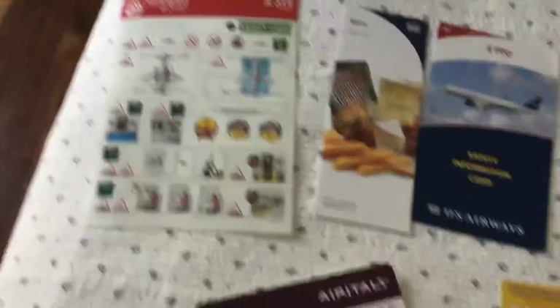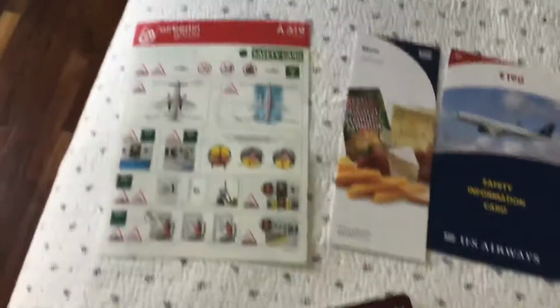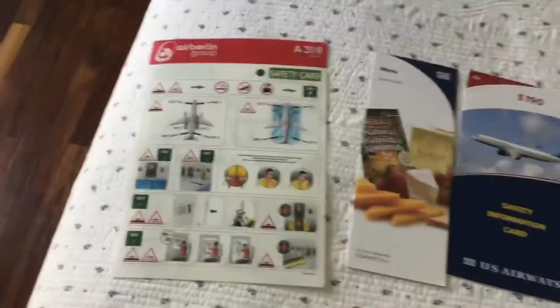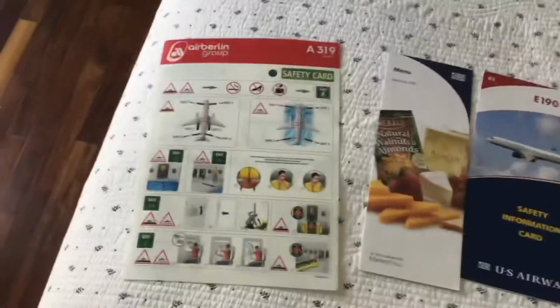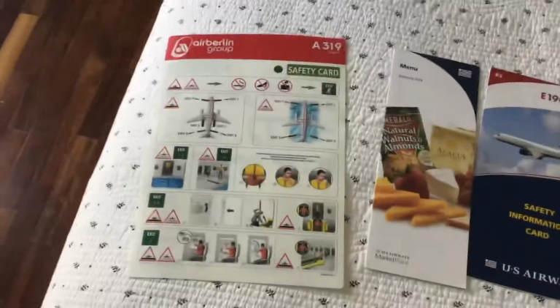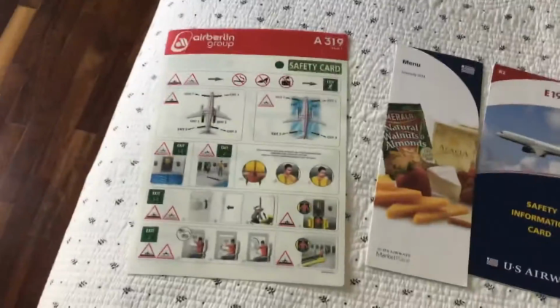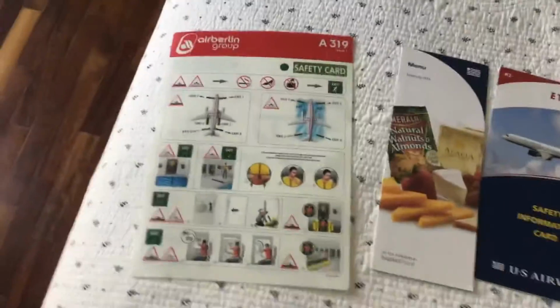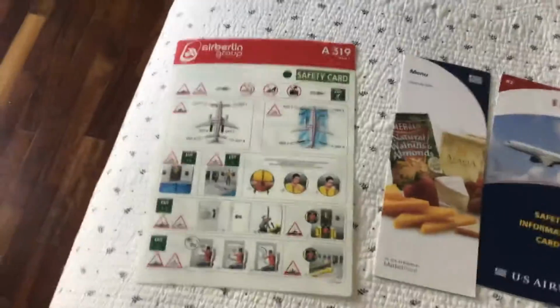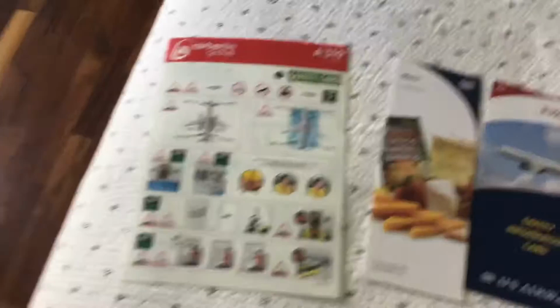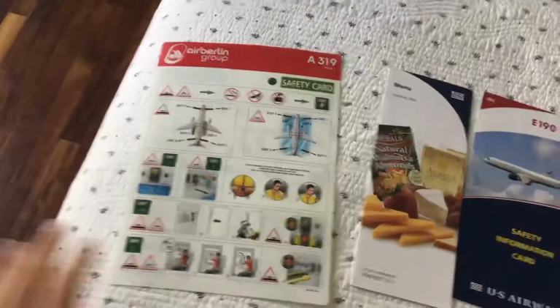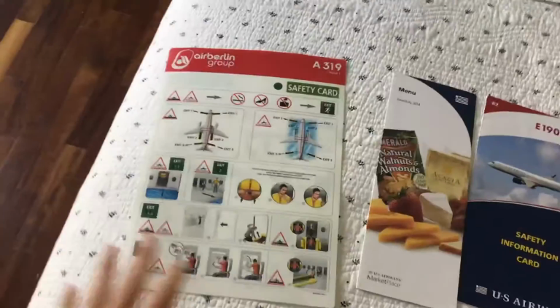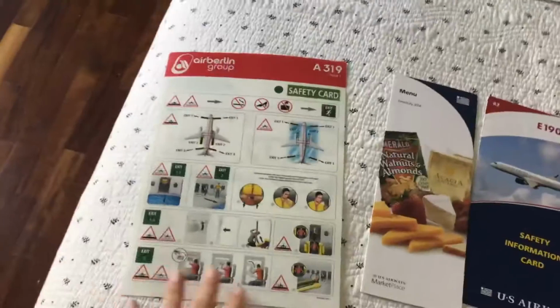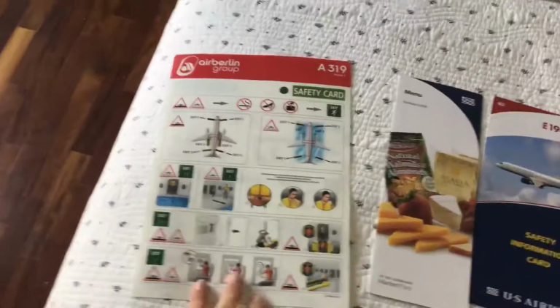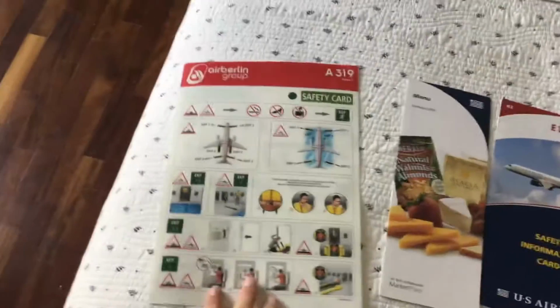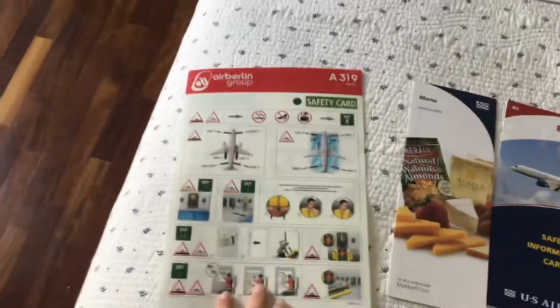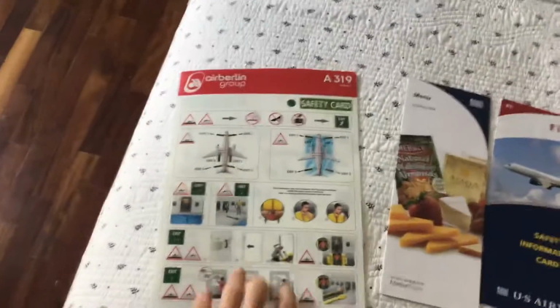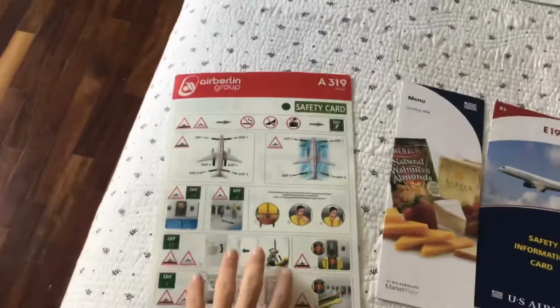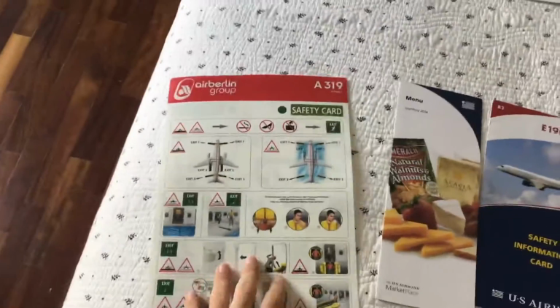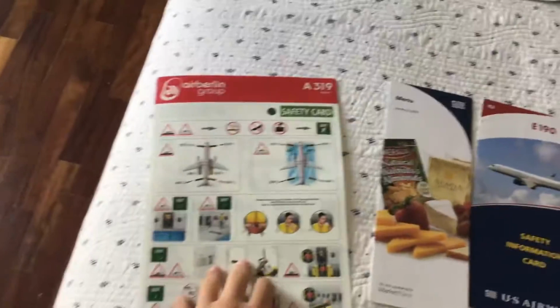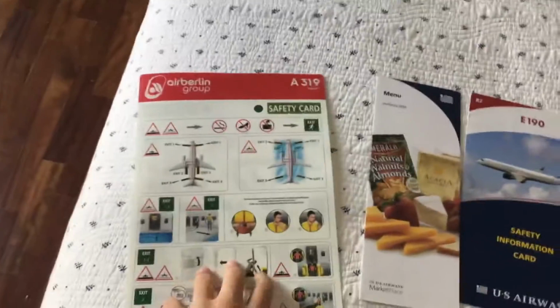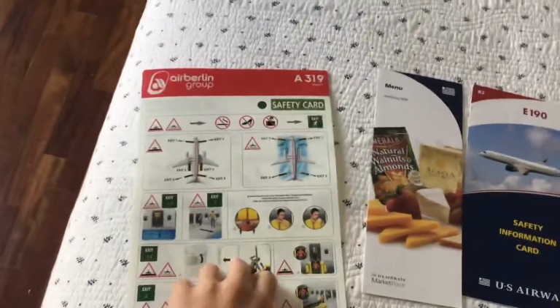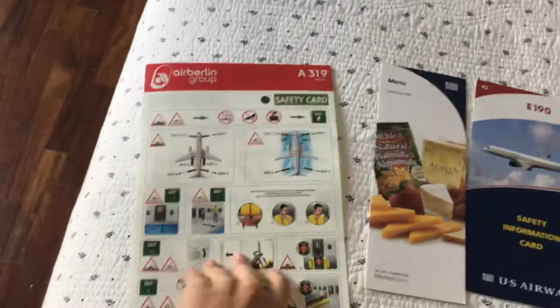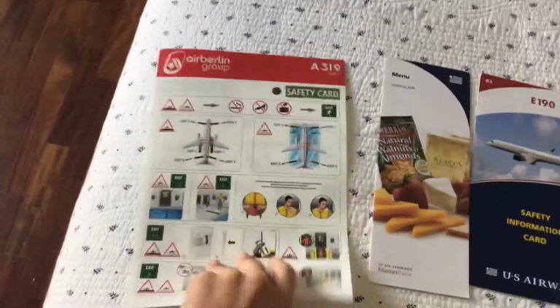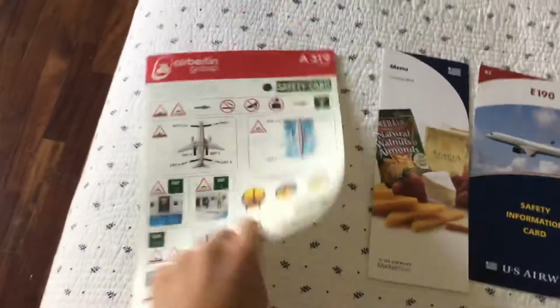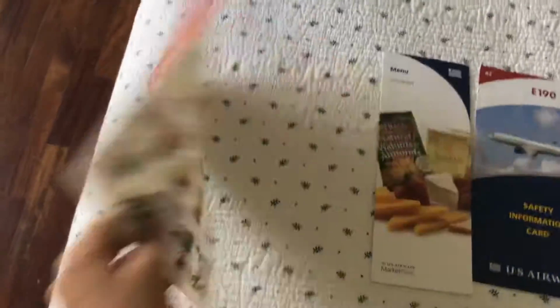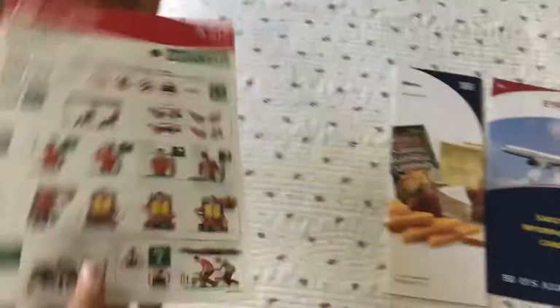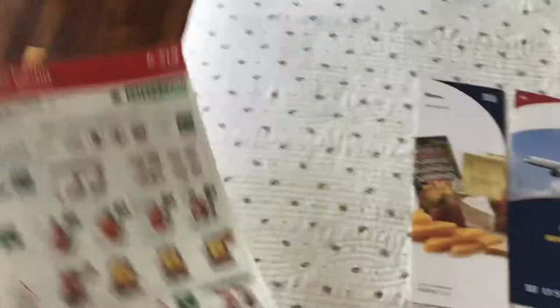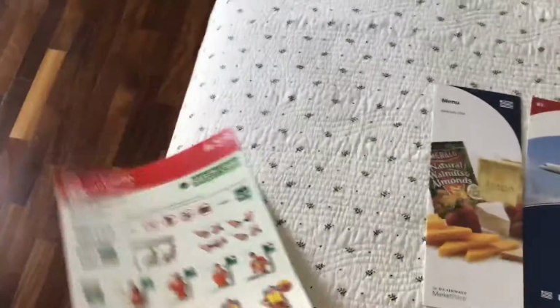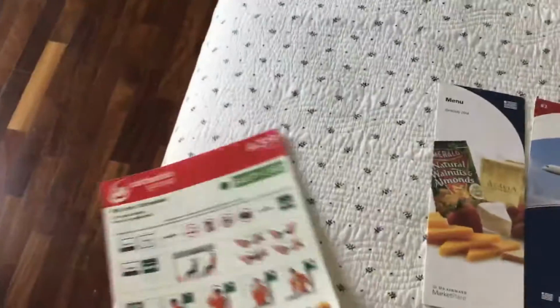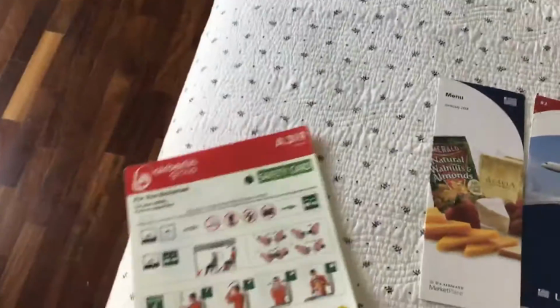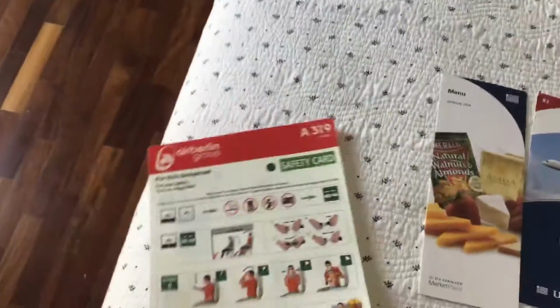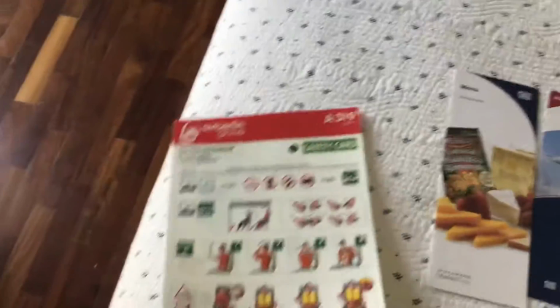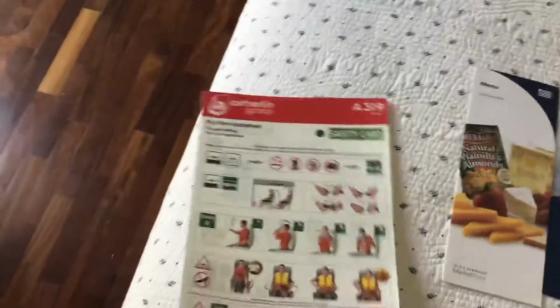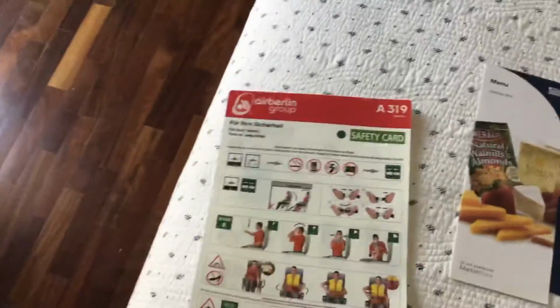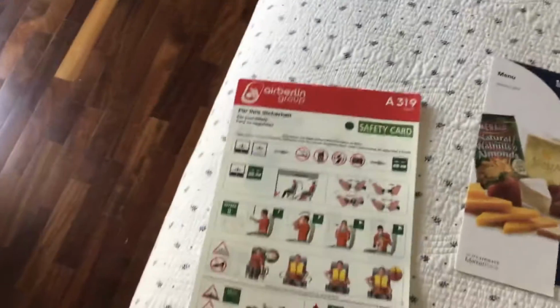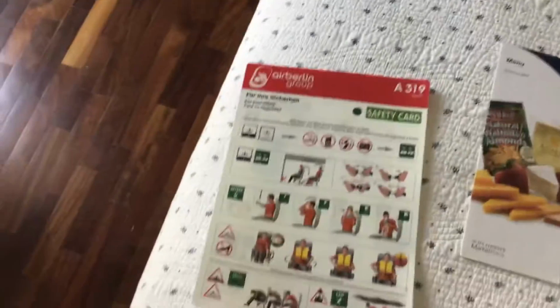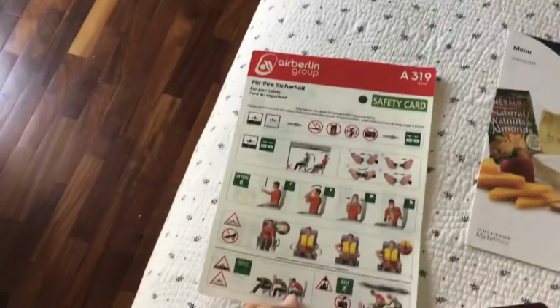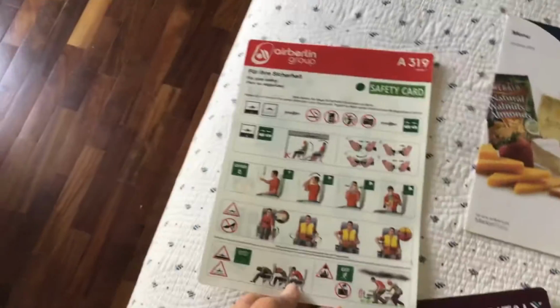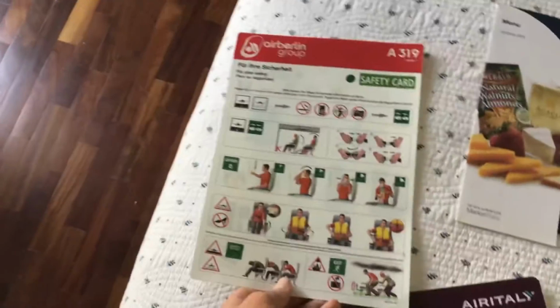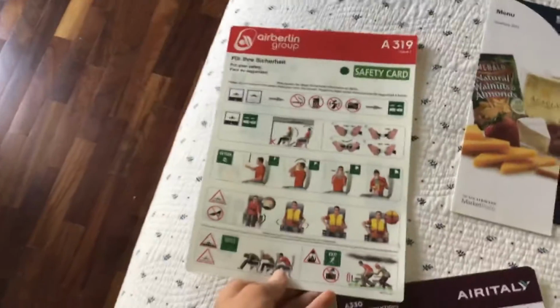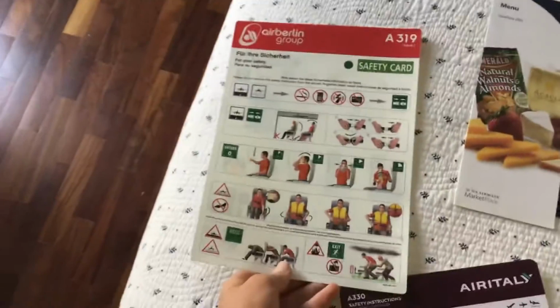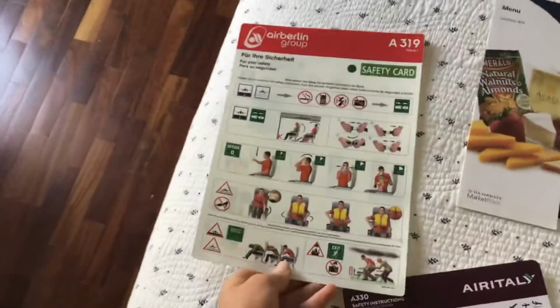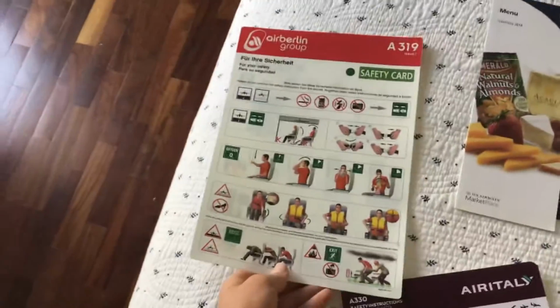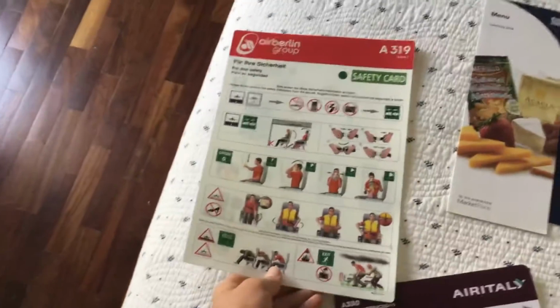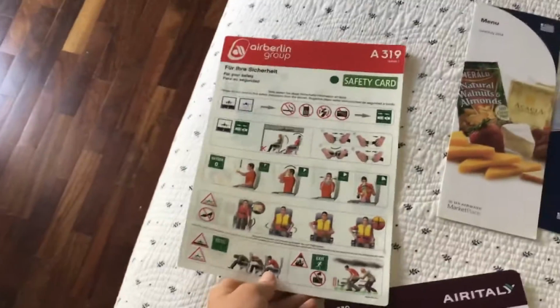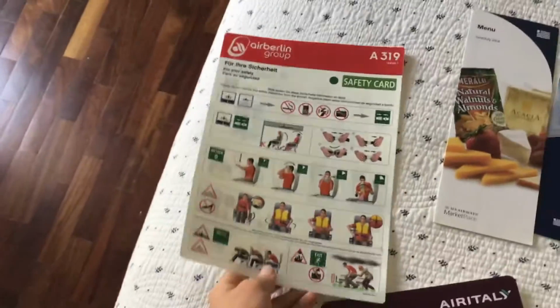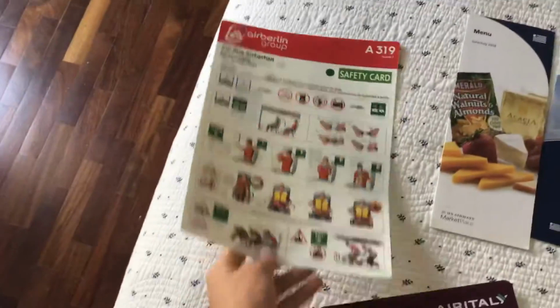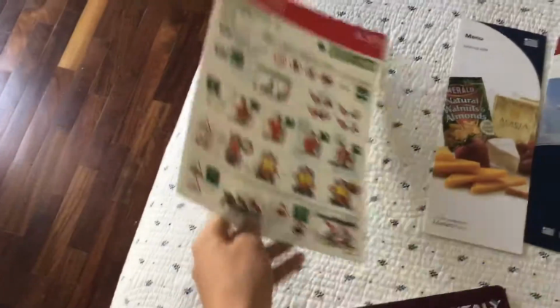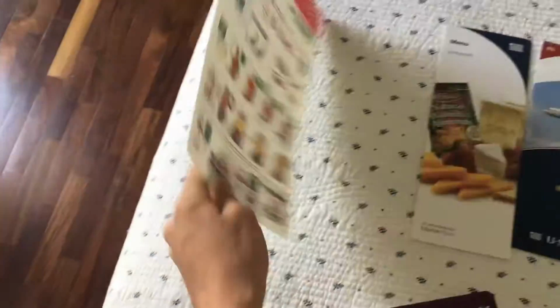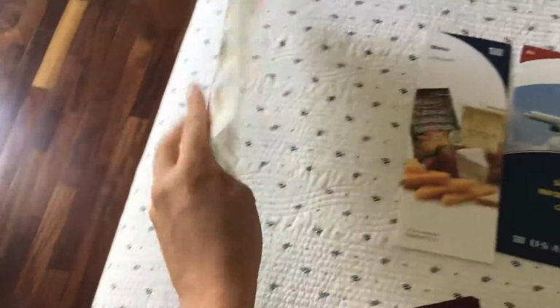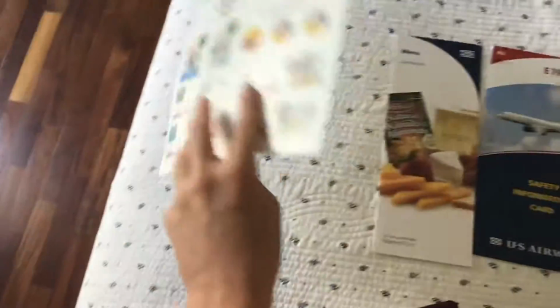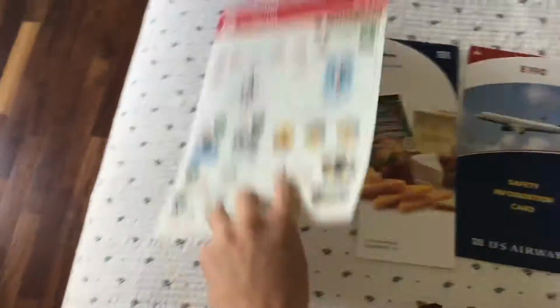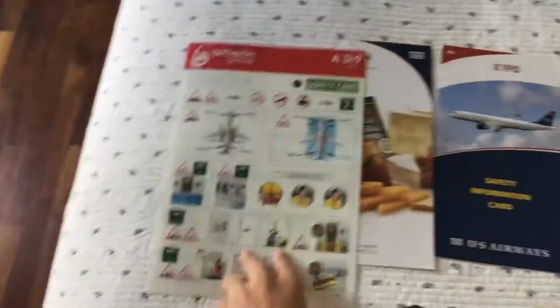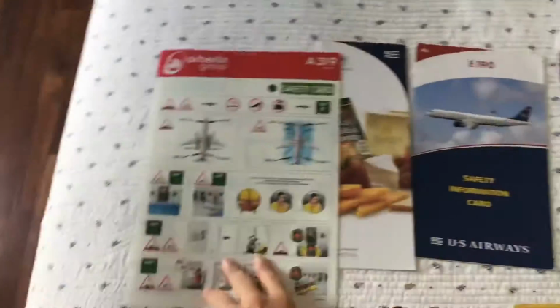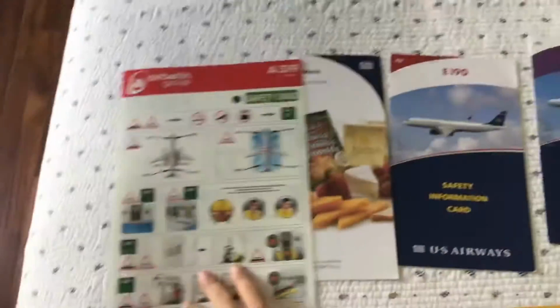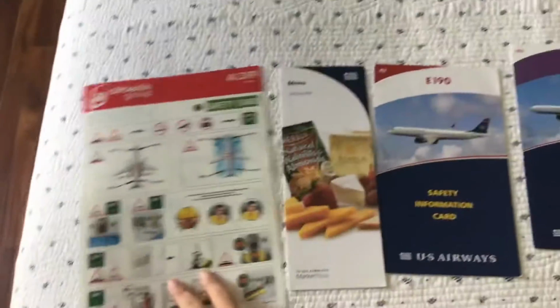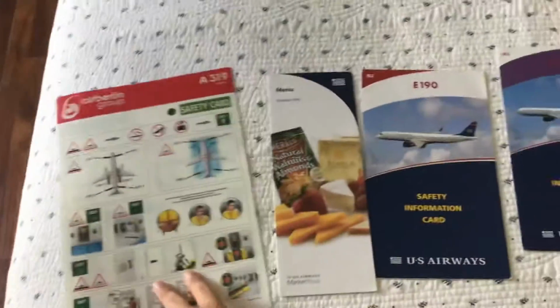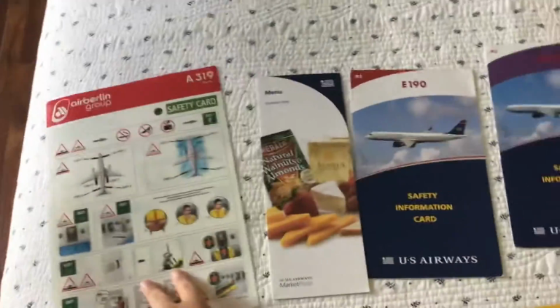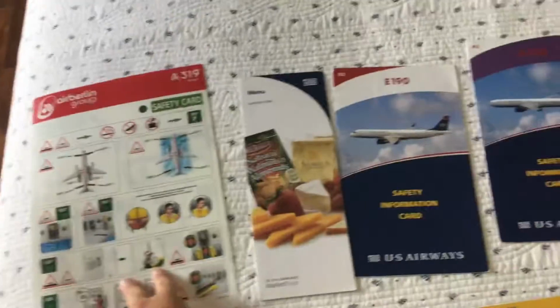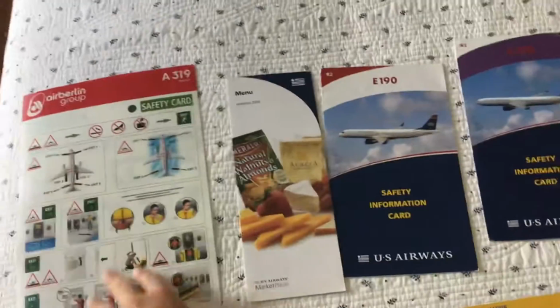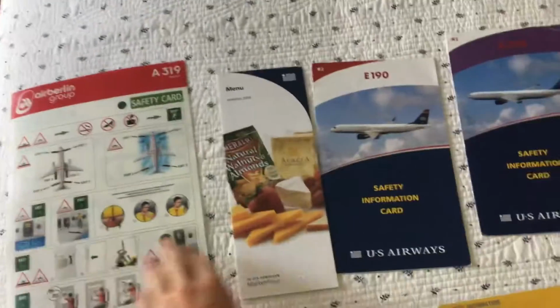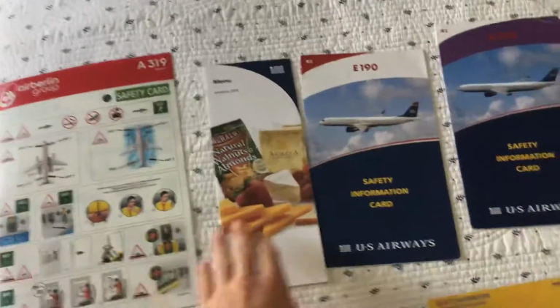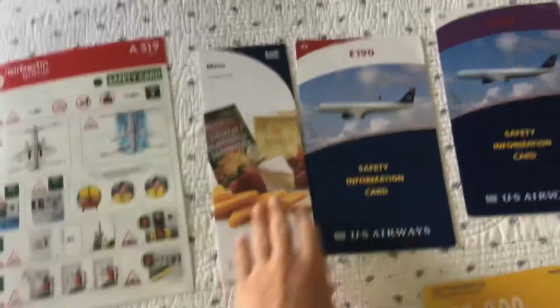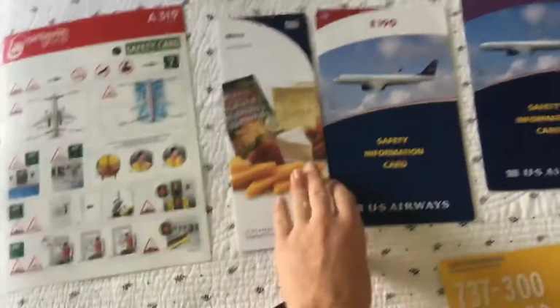Starting off with the Air Berlin — the A319. Good old Air Berlin, discontinued a couple years ago.